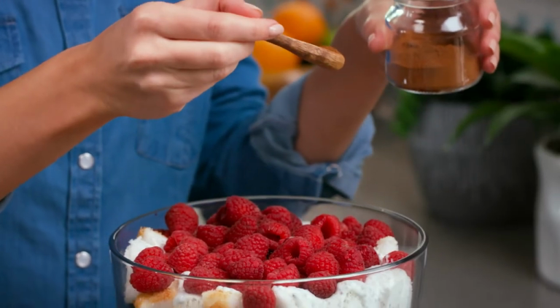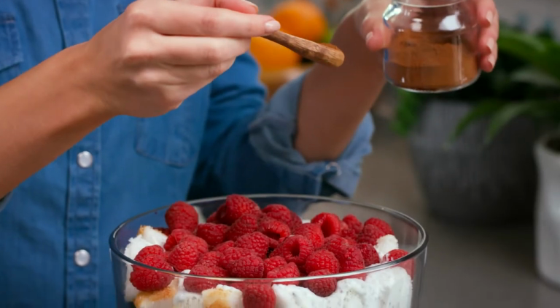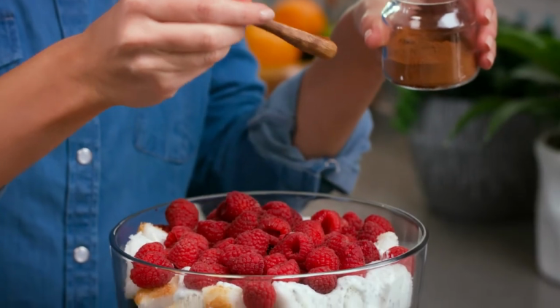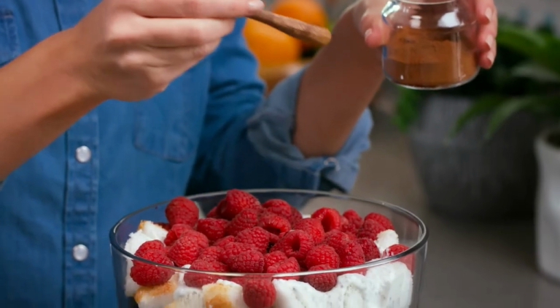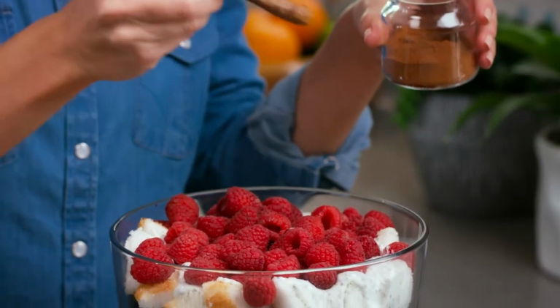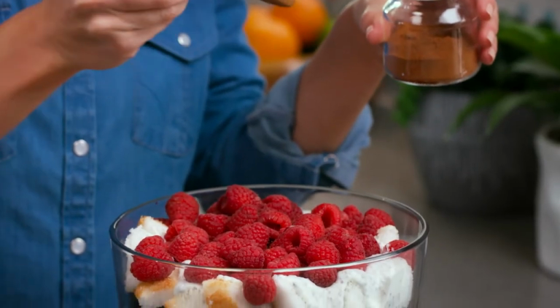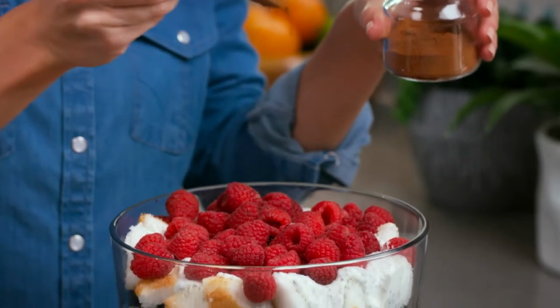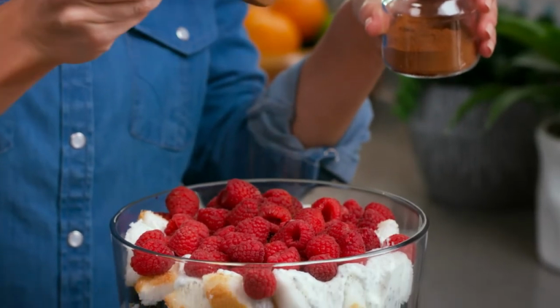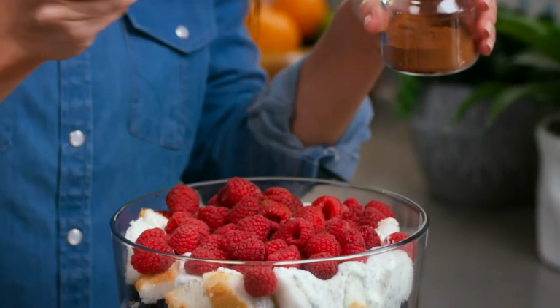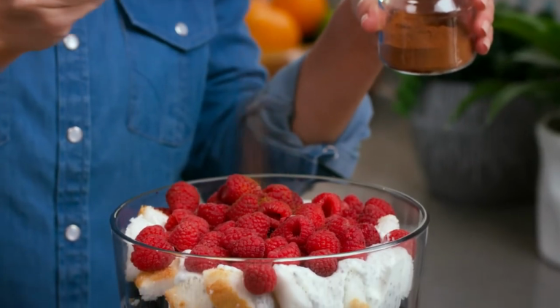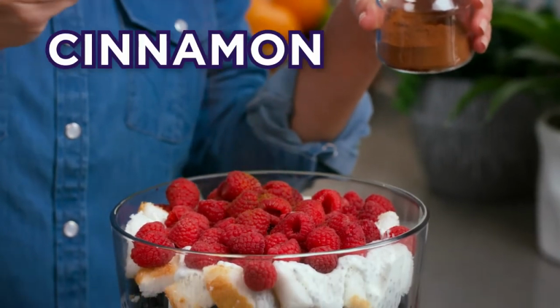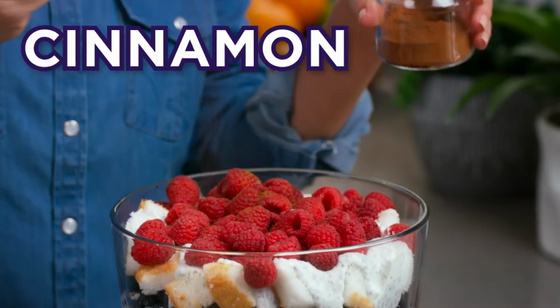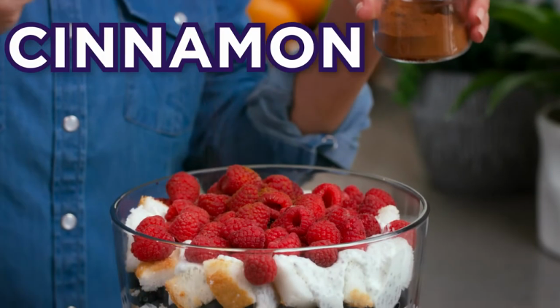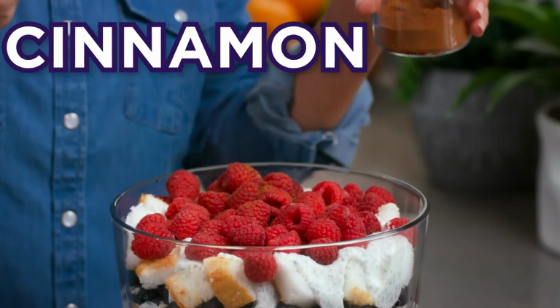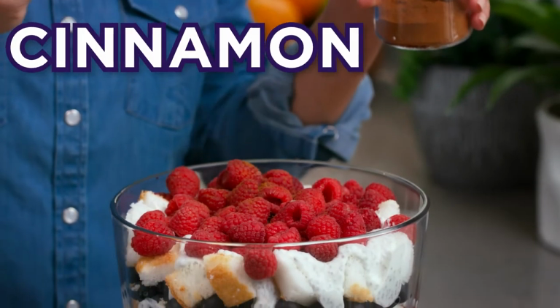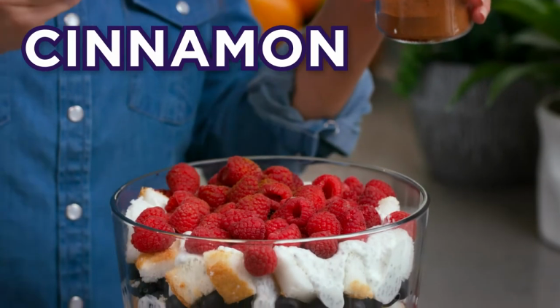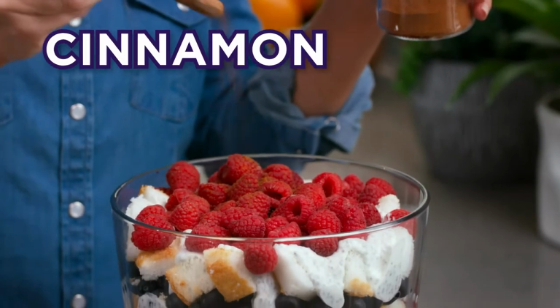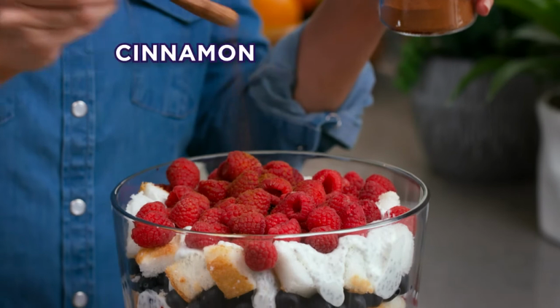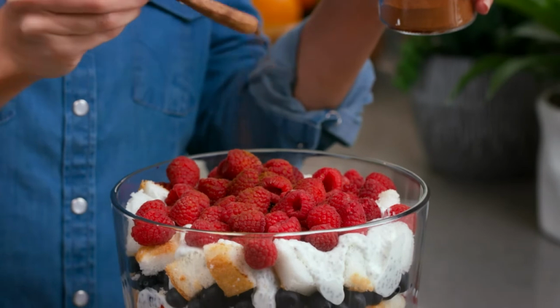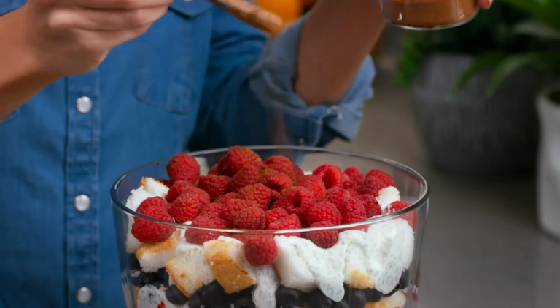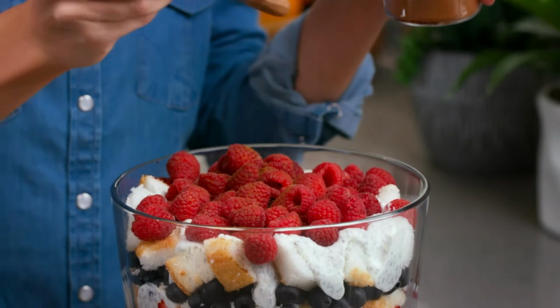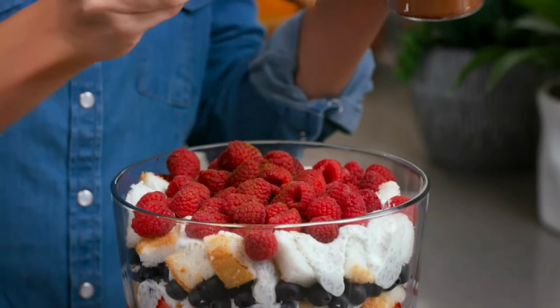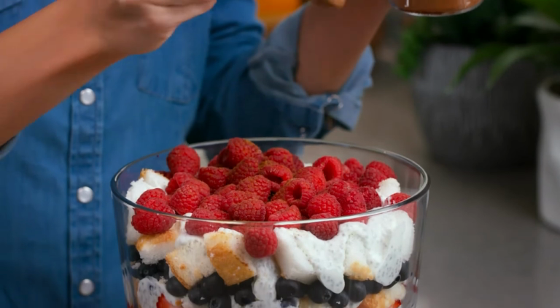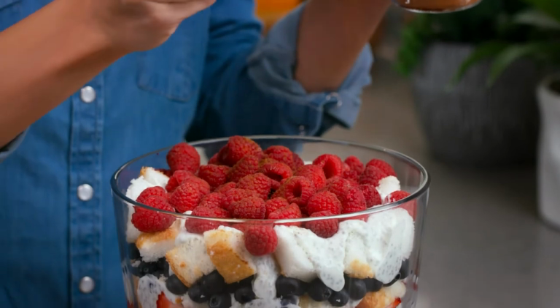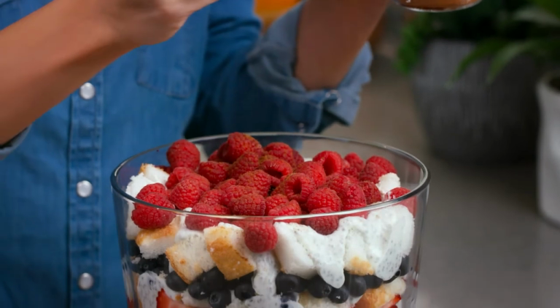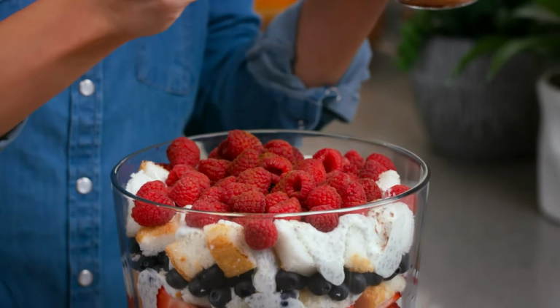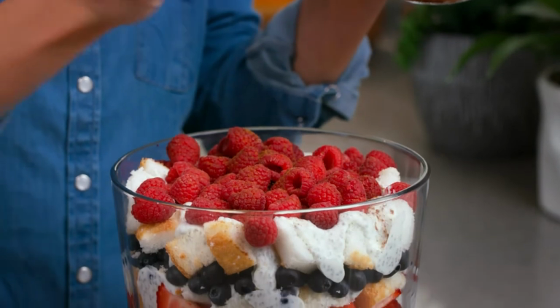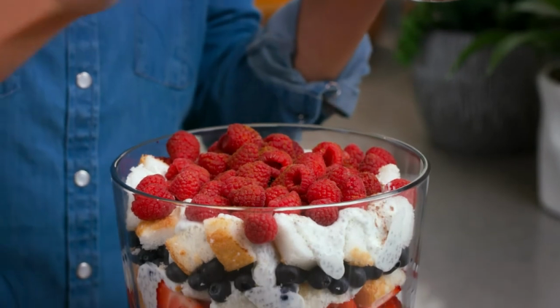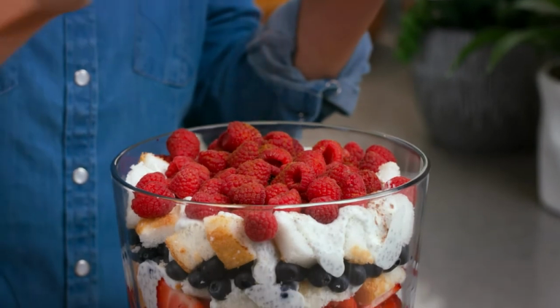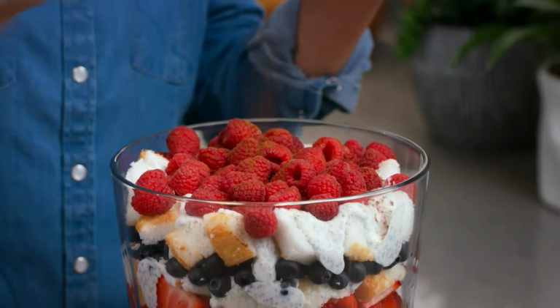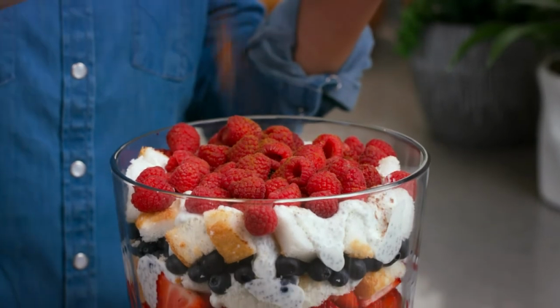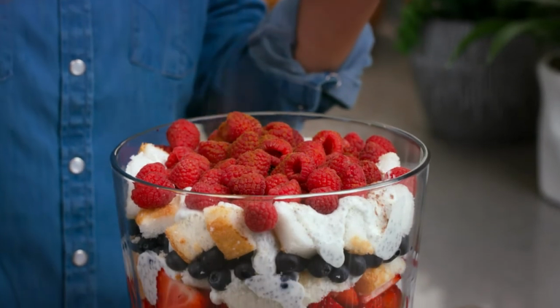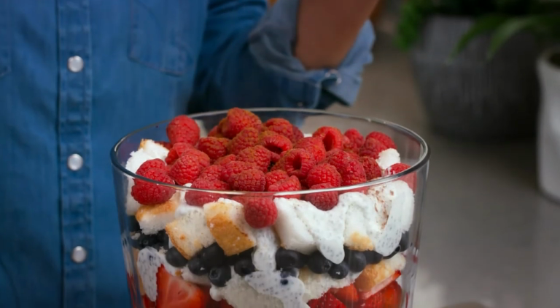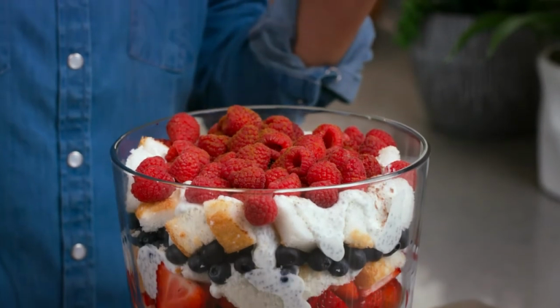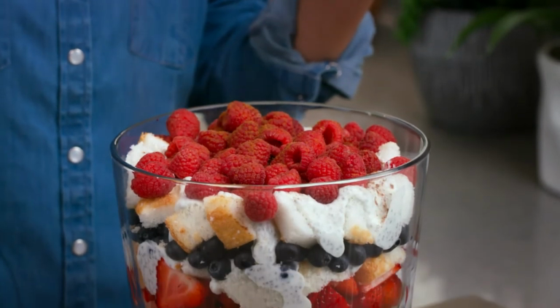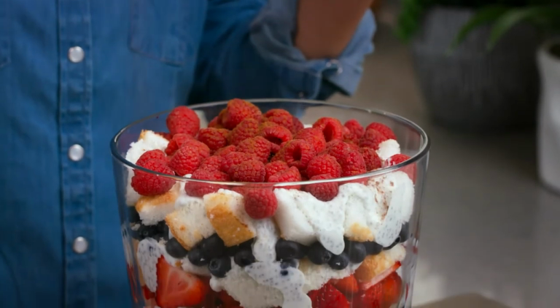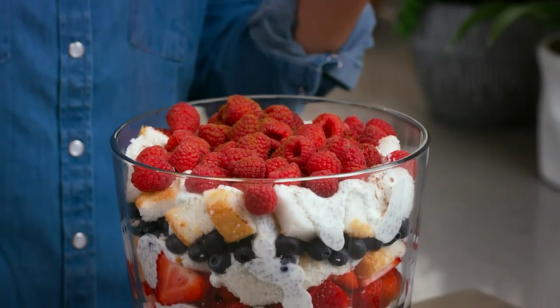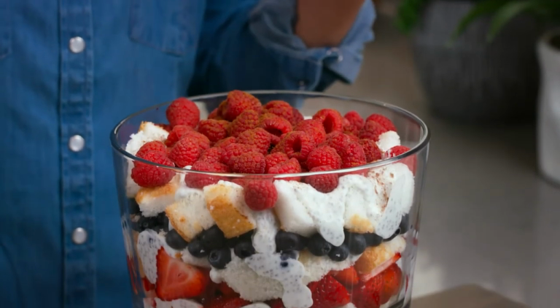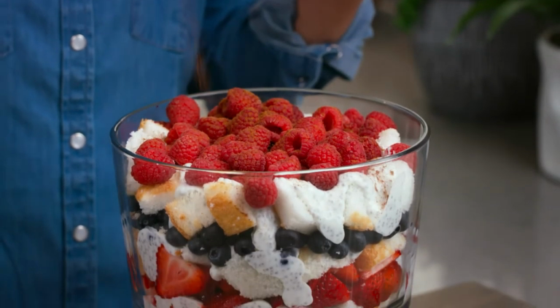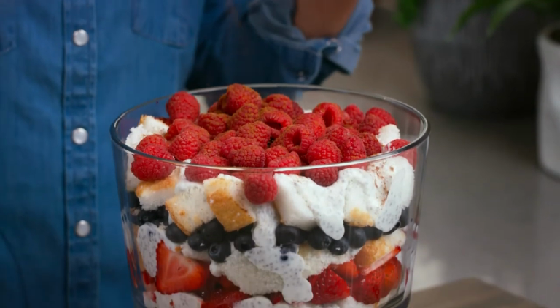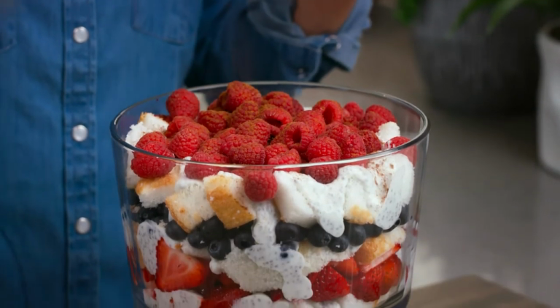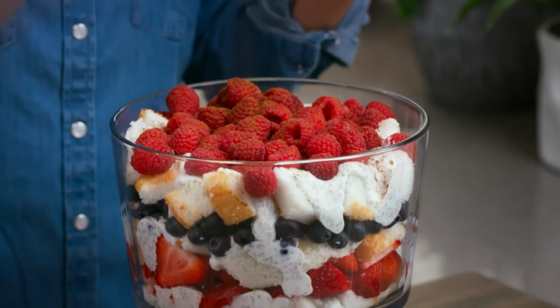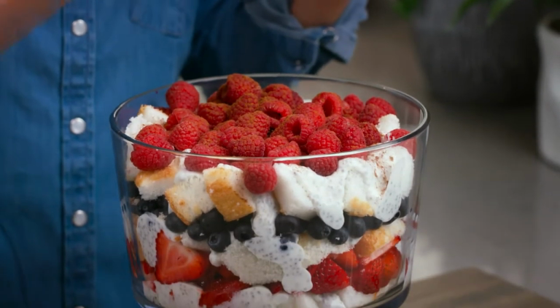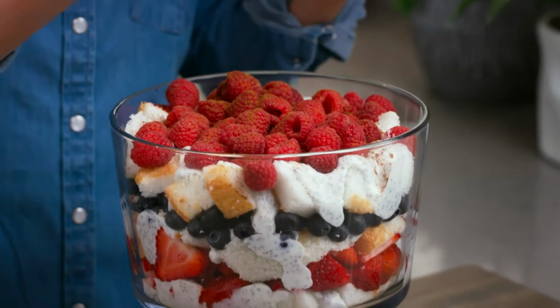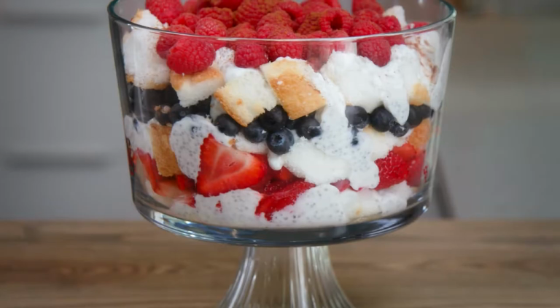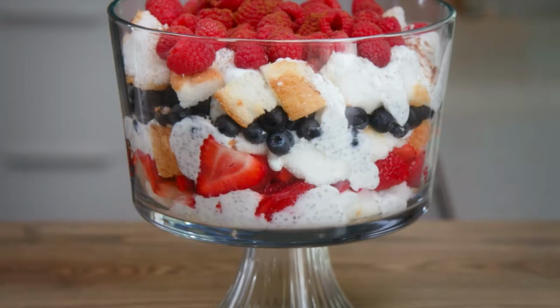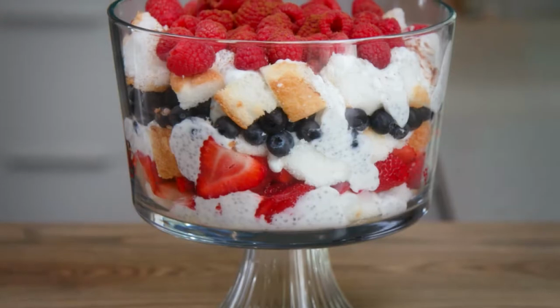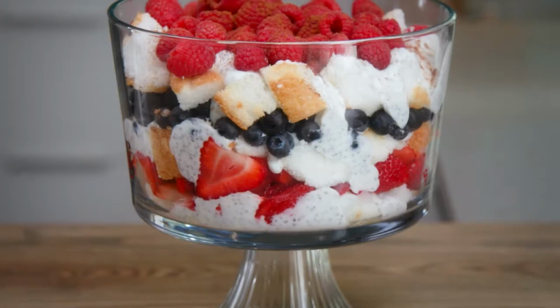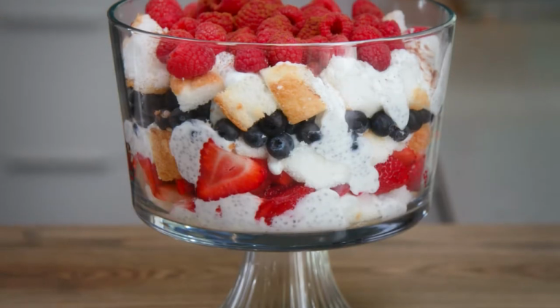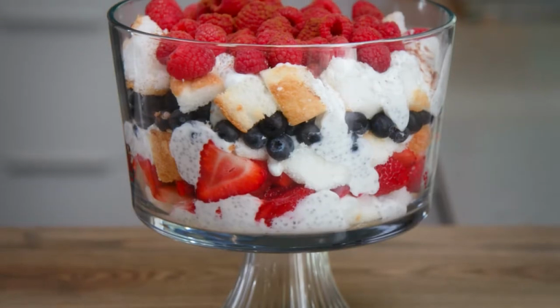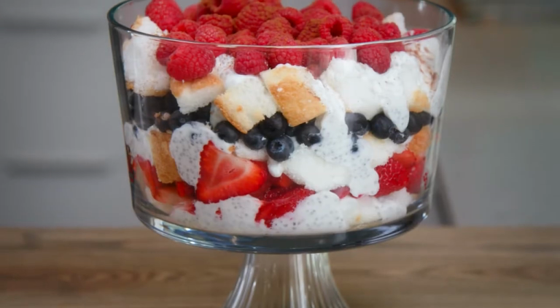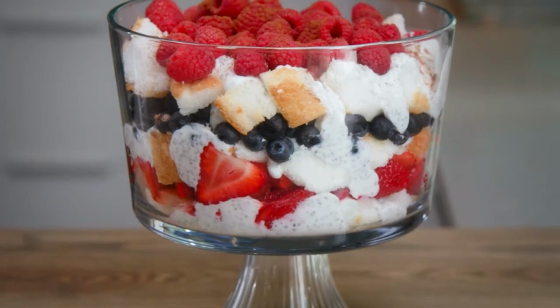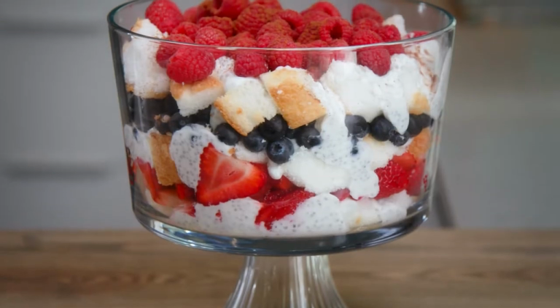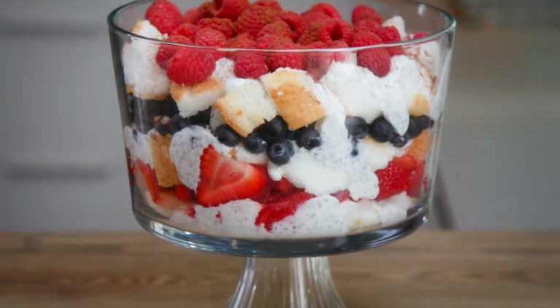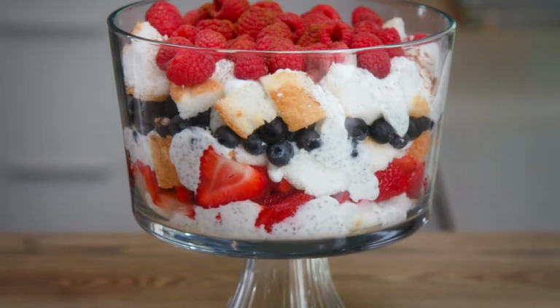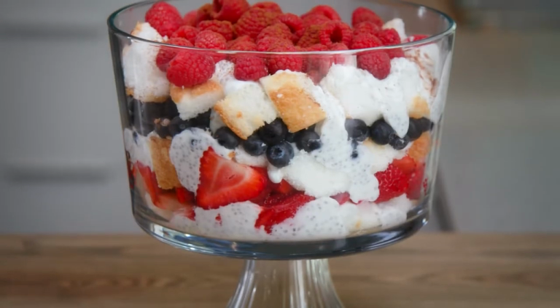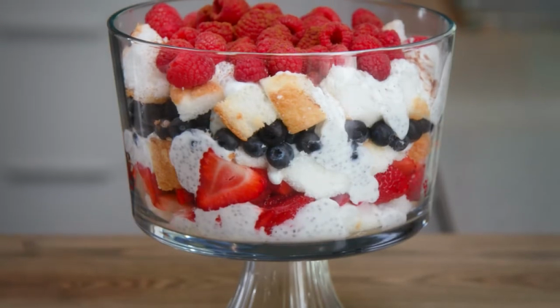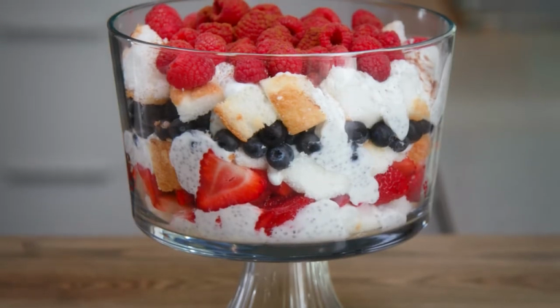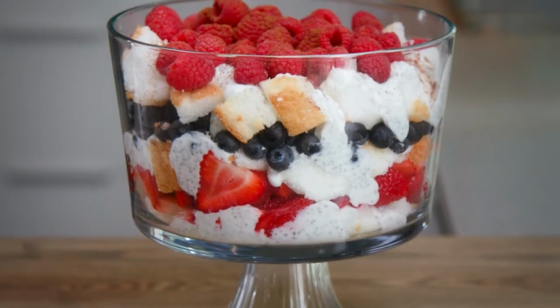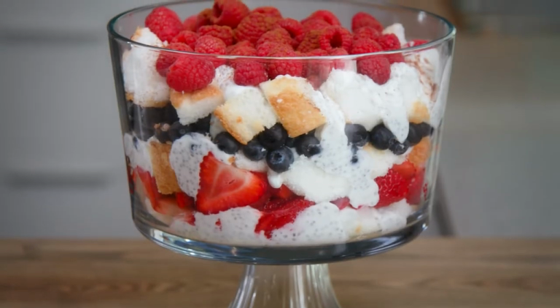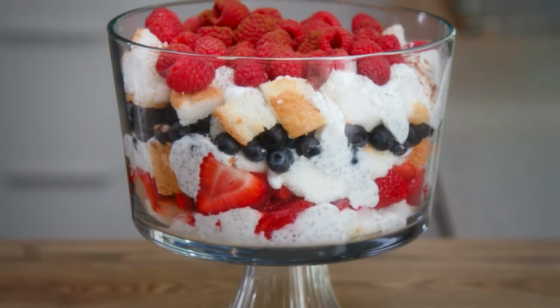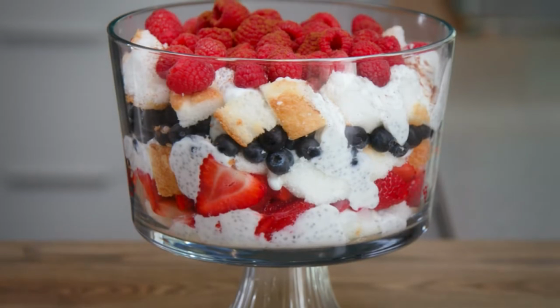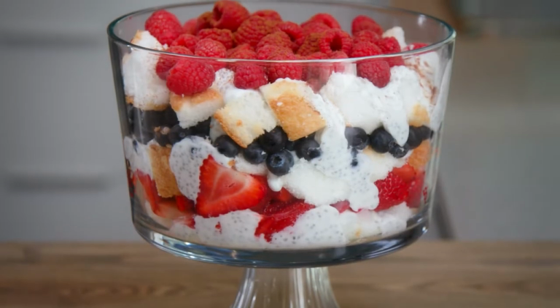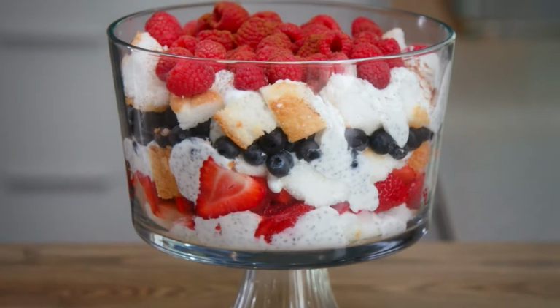Finally, top with cinnamon for flavor. So go ahead and indulge in this lower blood sugar treat.